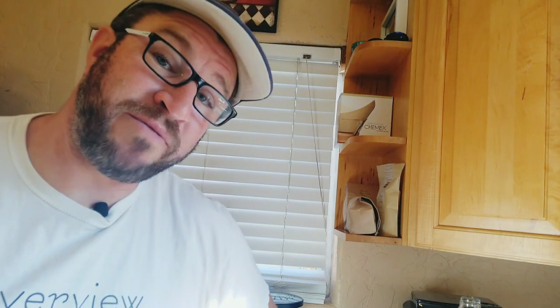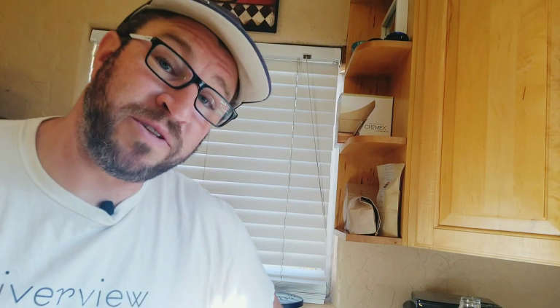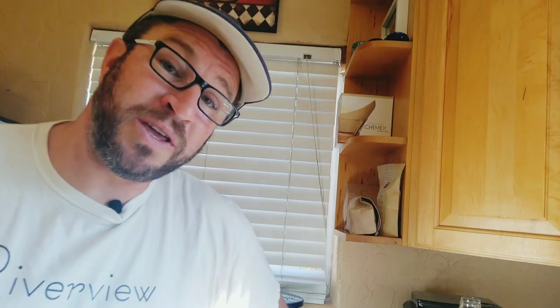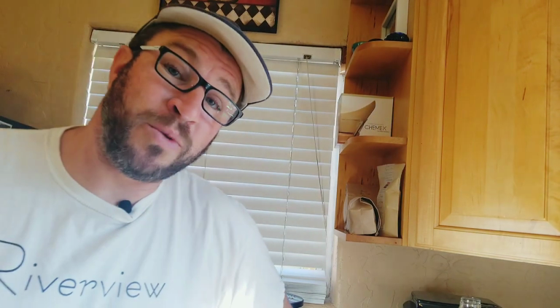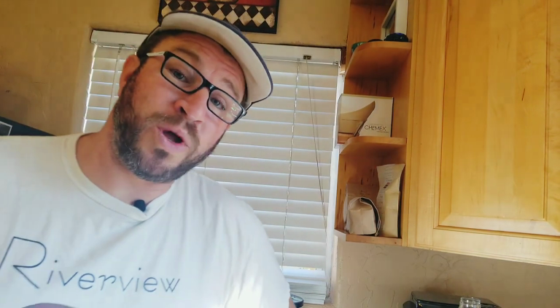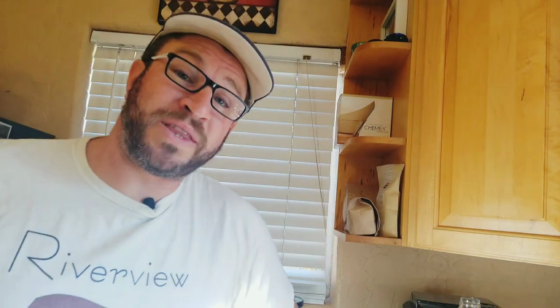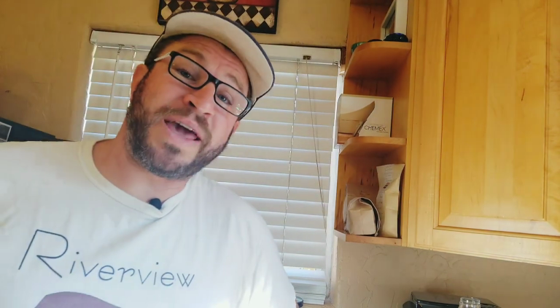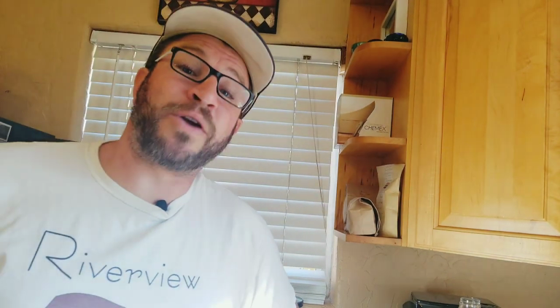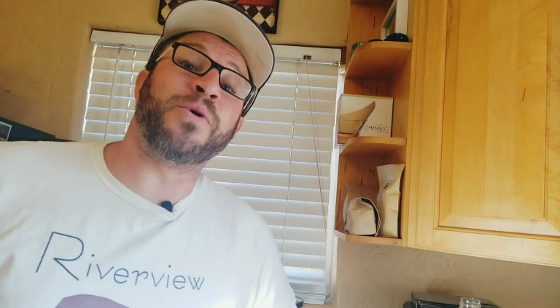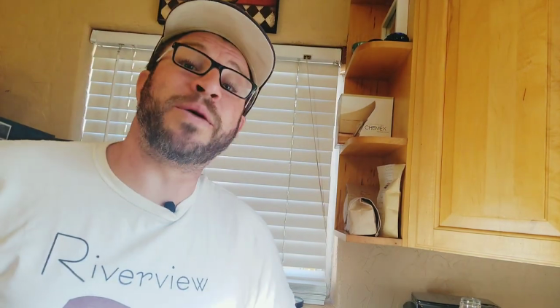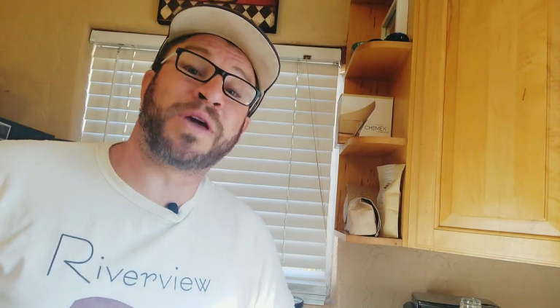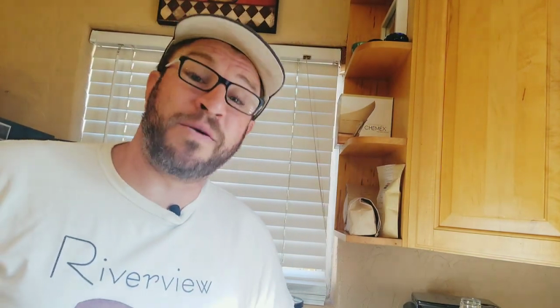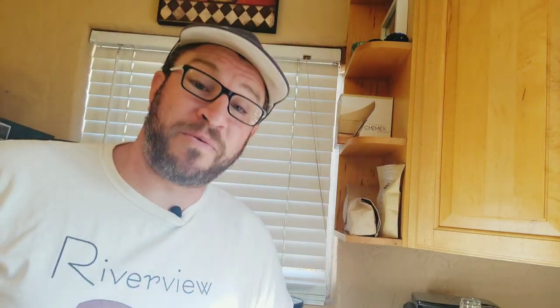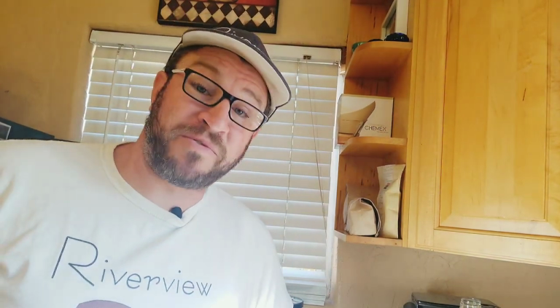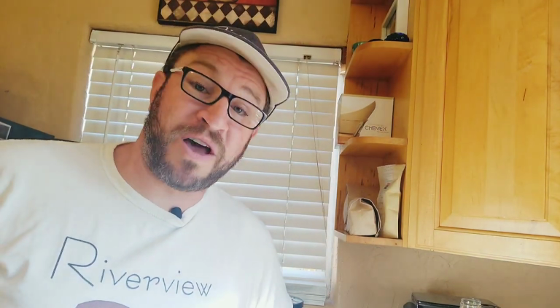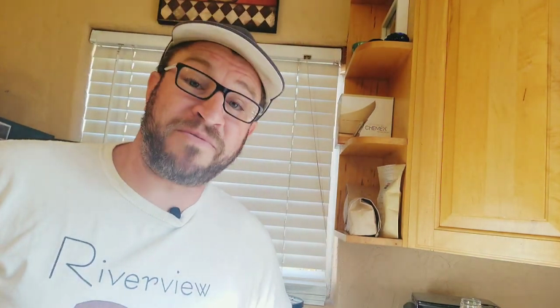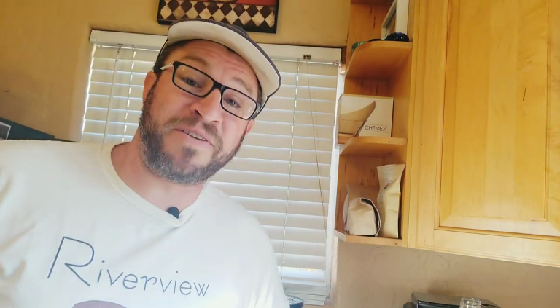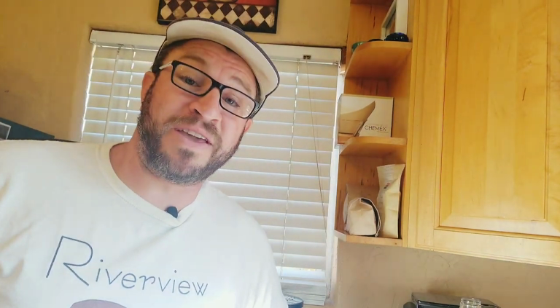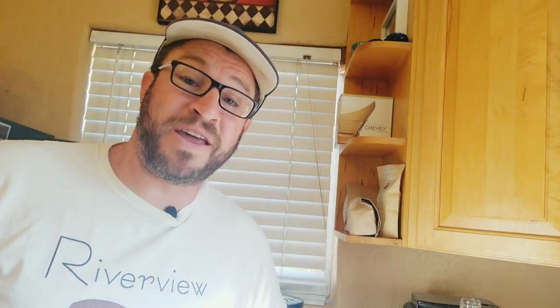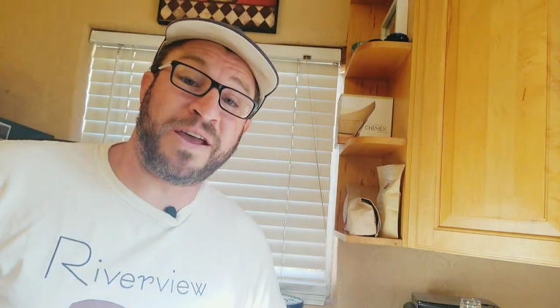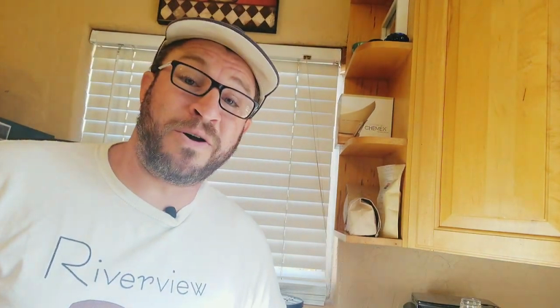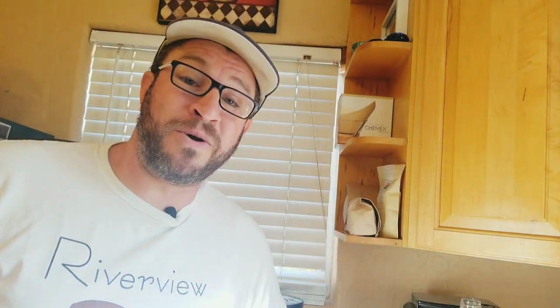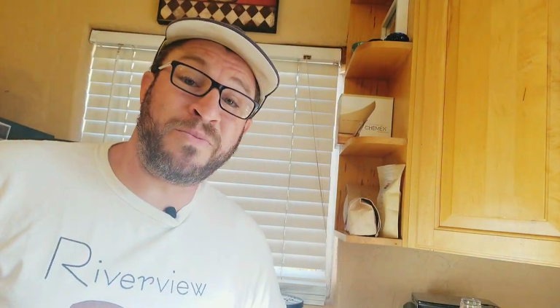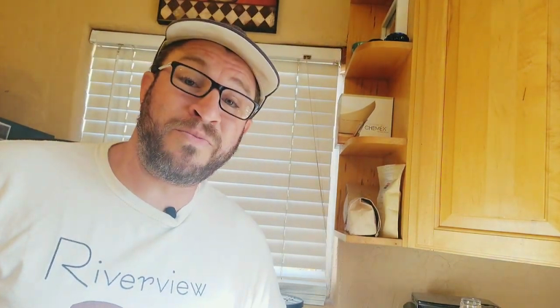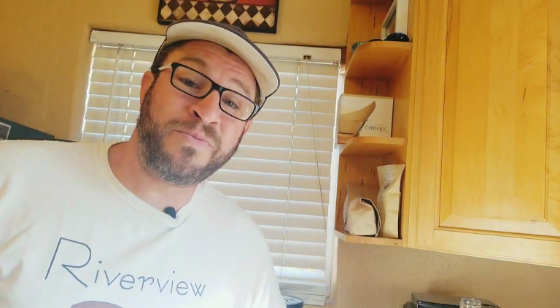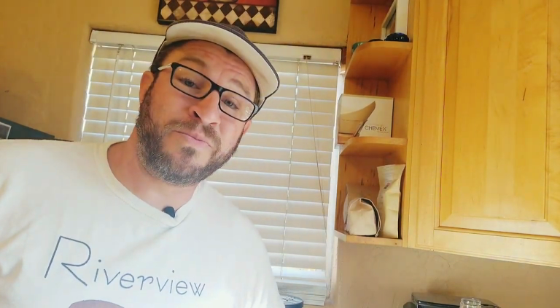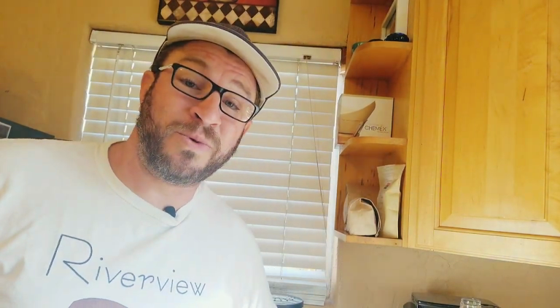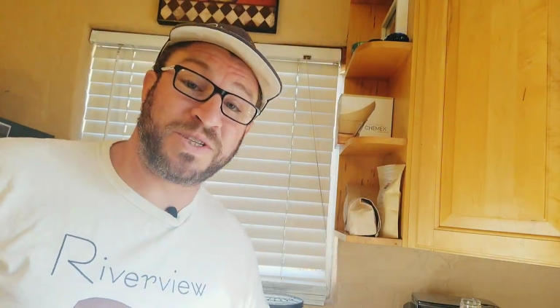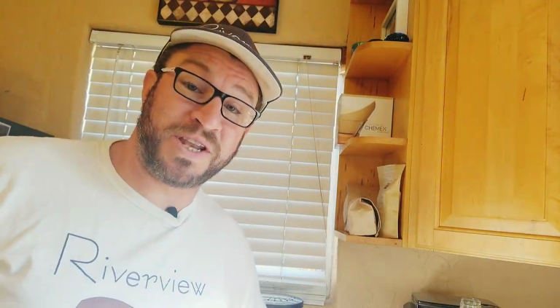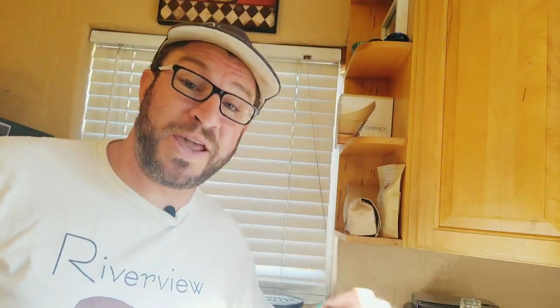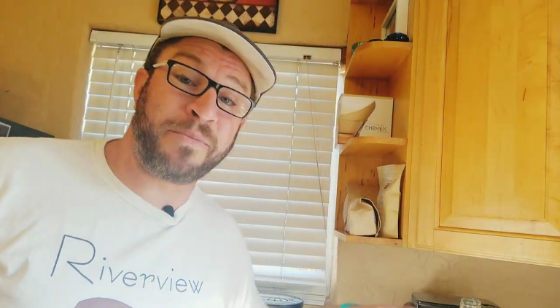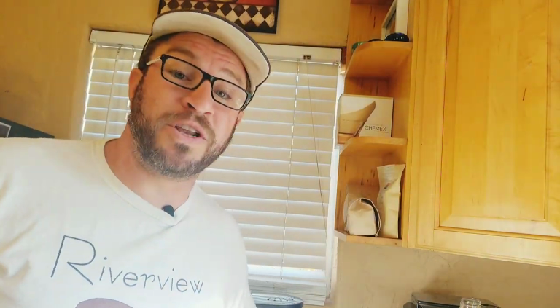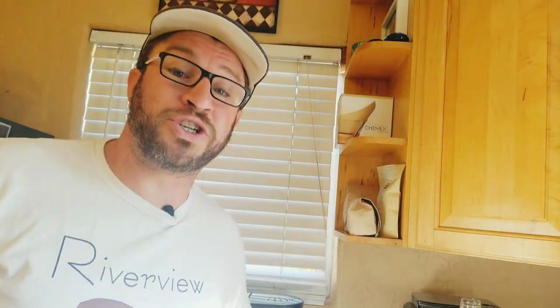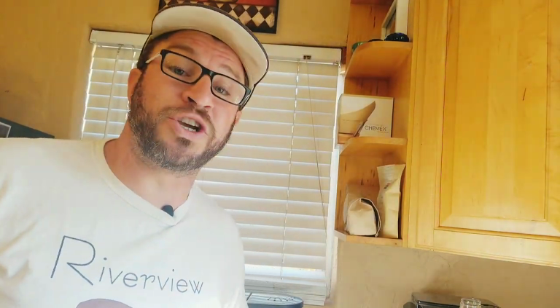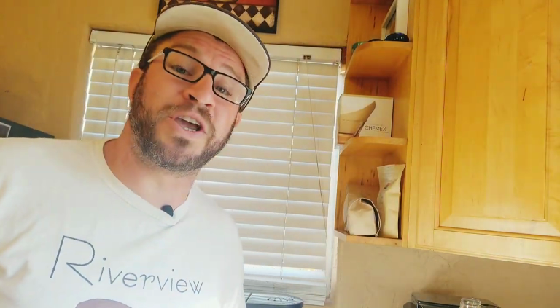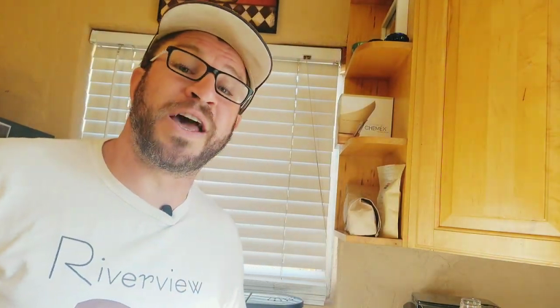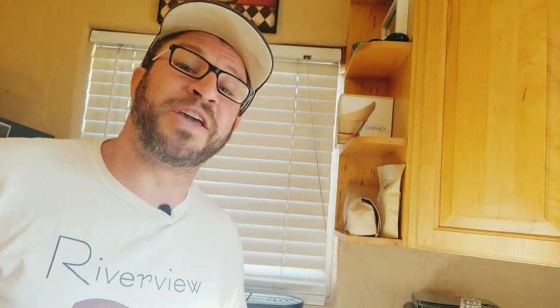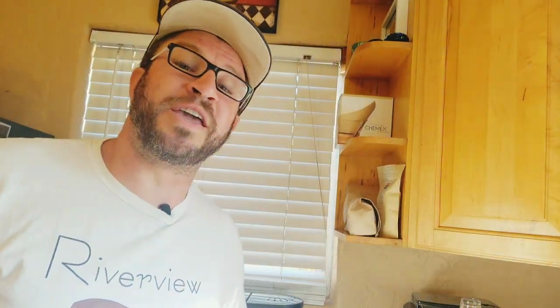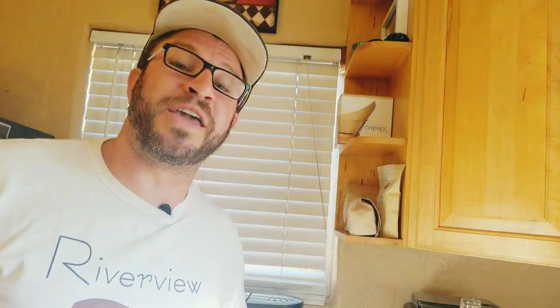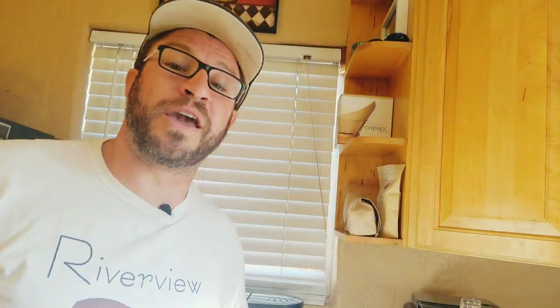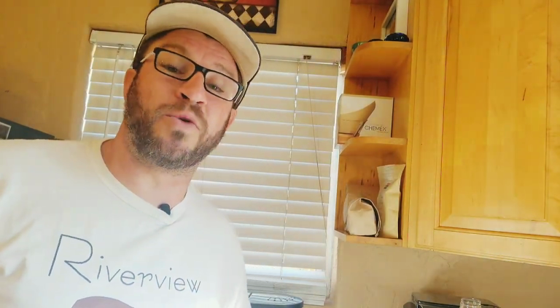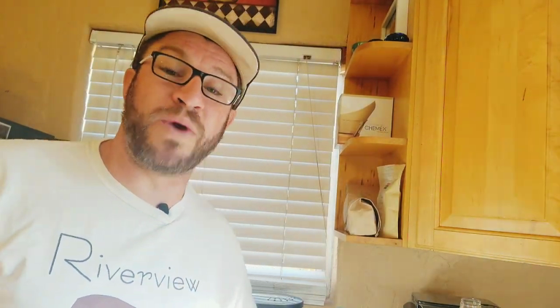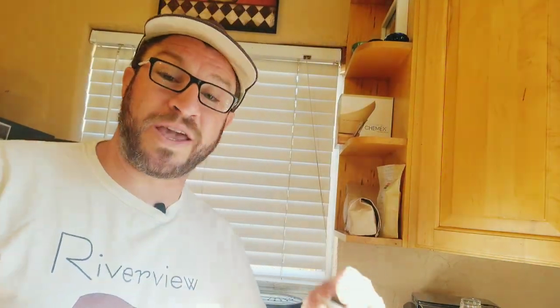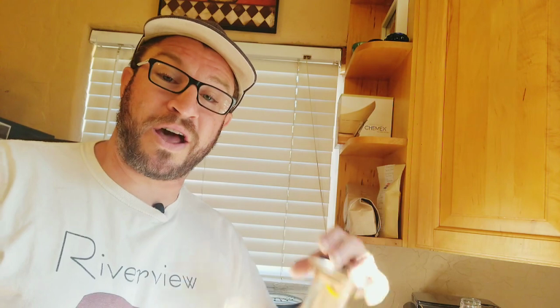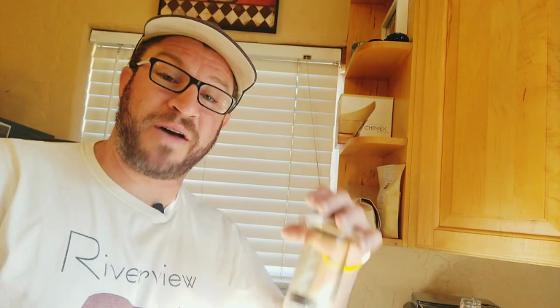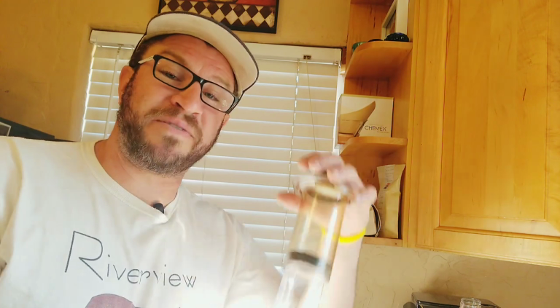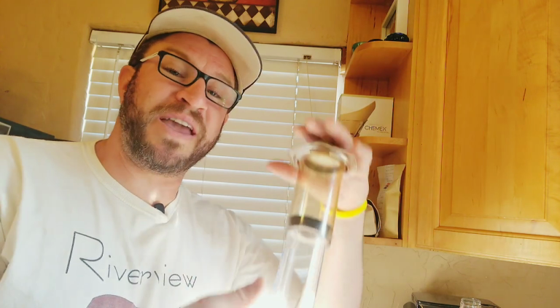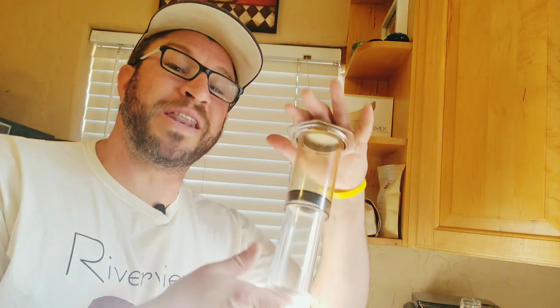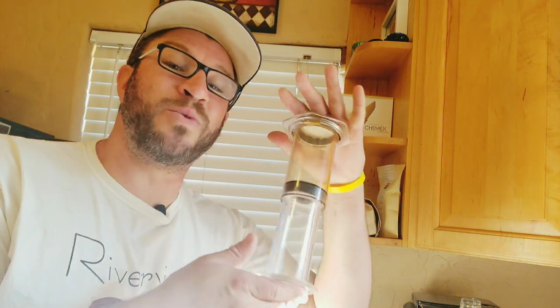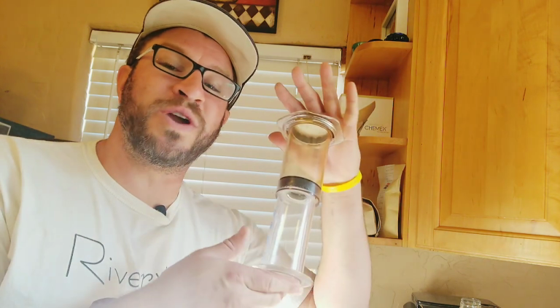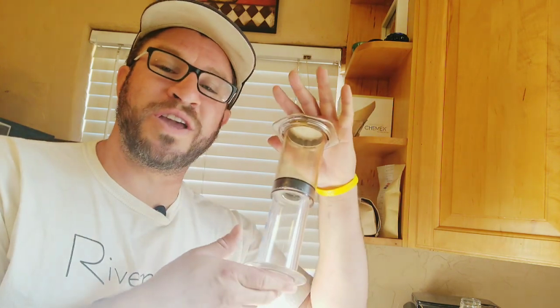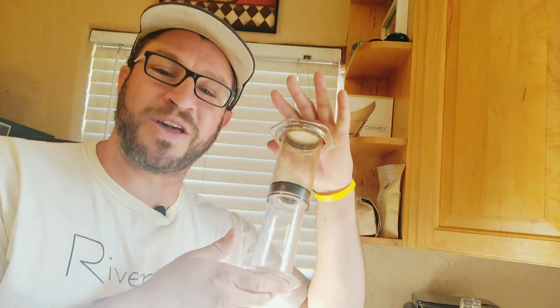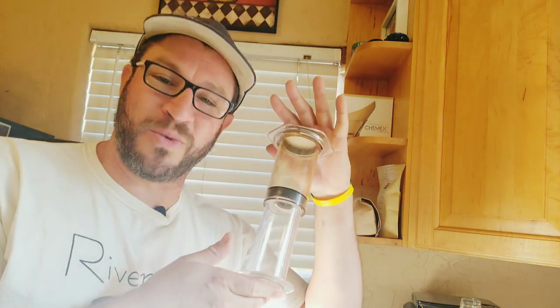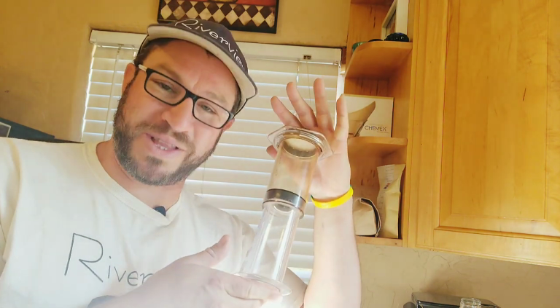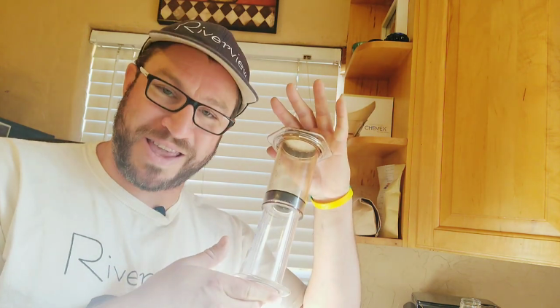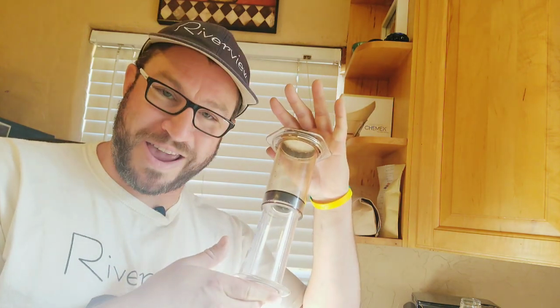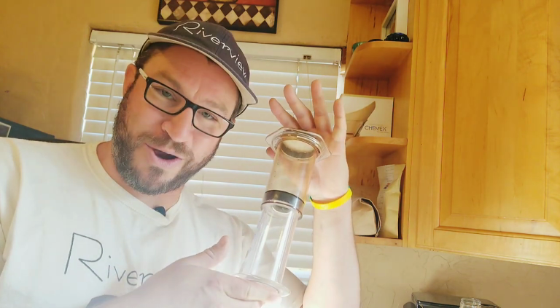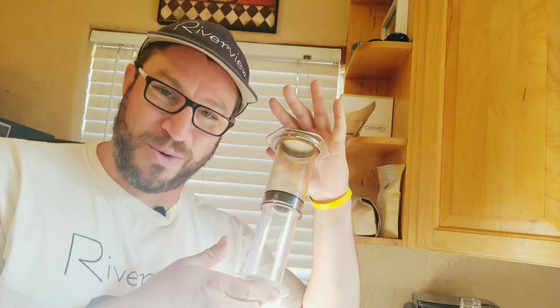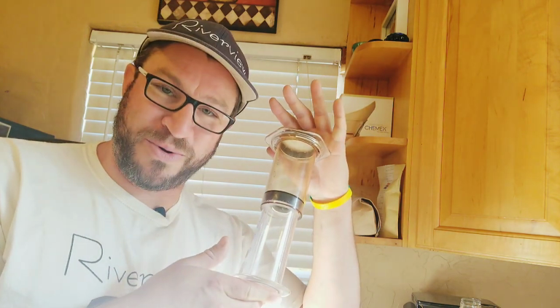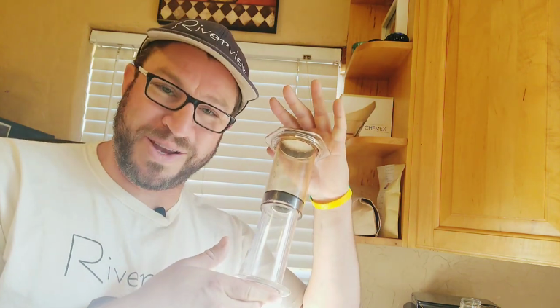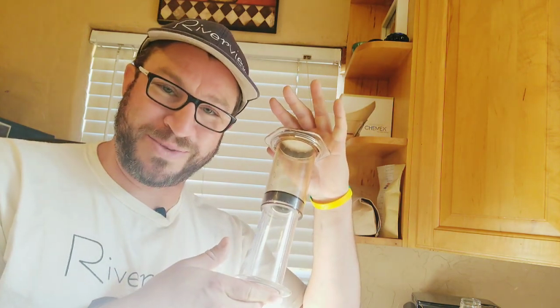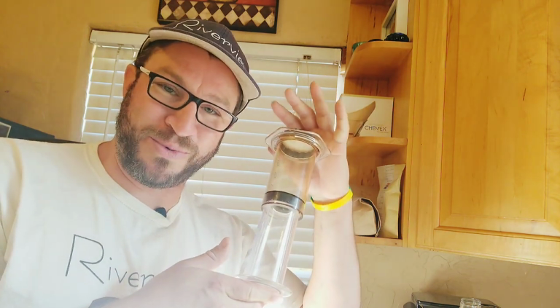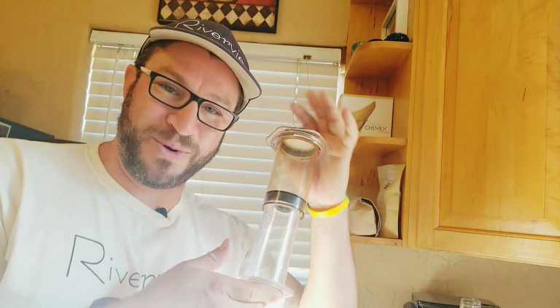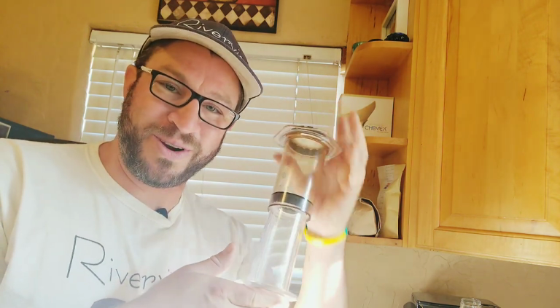Traveling and want that great cup of coffee you get at home? Today I'm going to show you how you can get great coffee anywhere you go with the Aeropress Brewer.